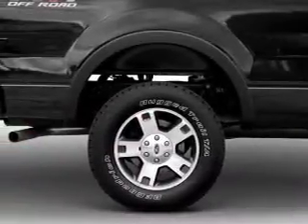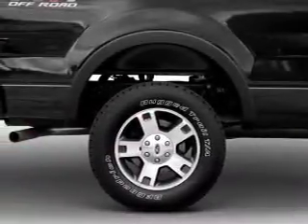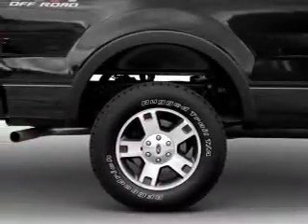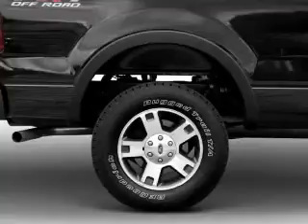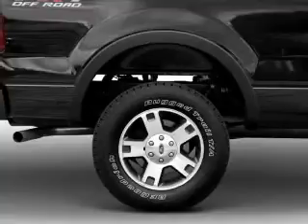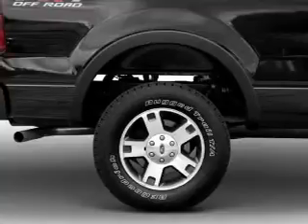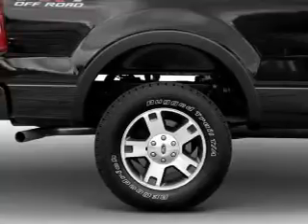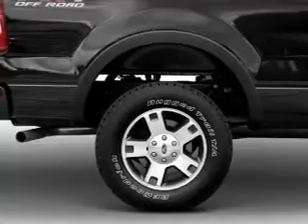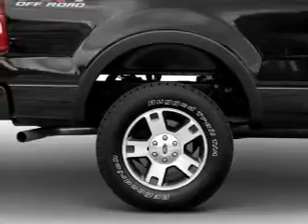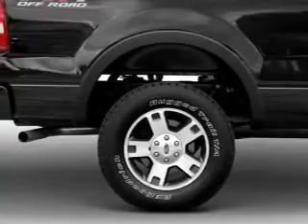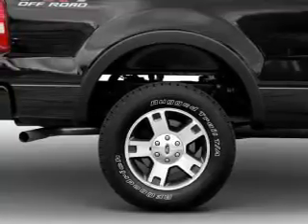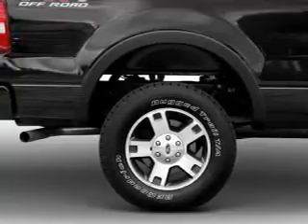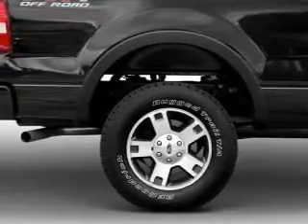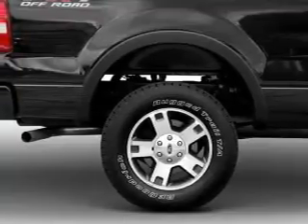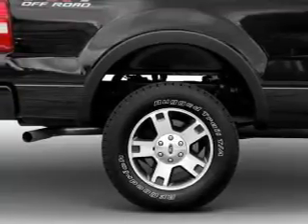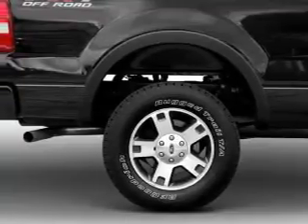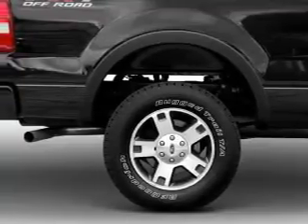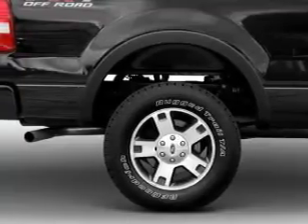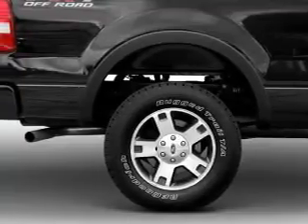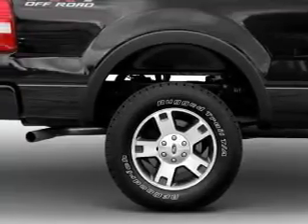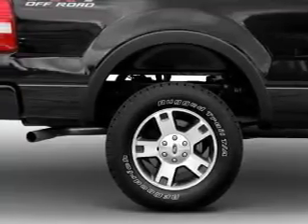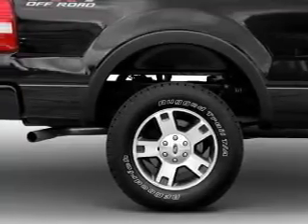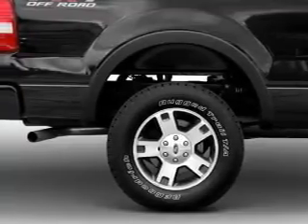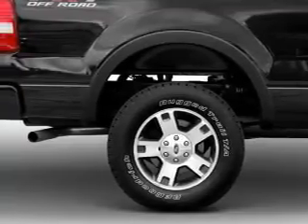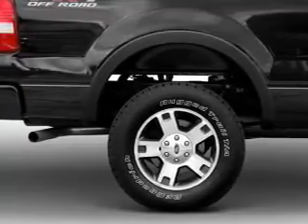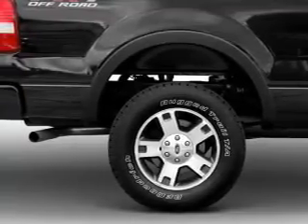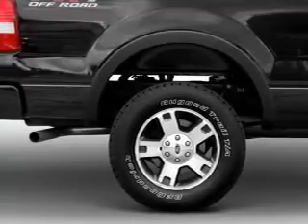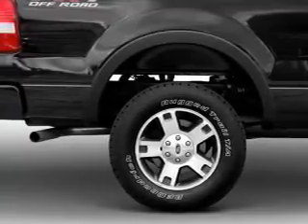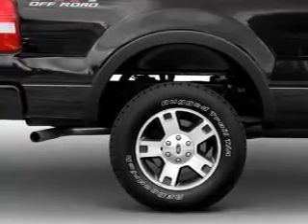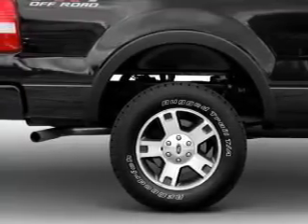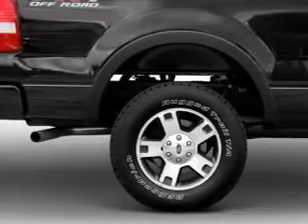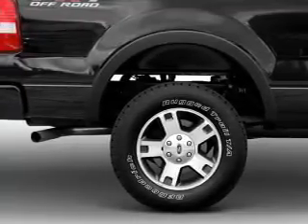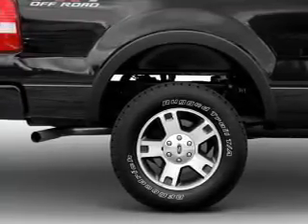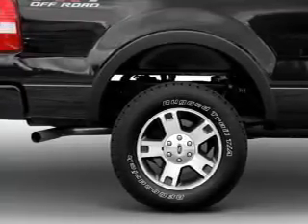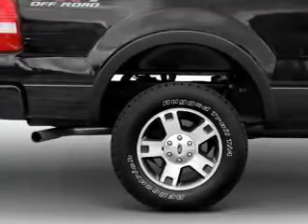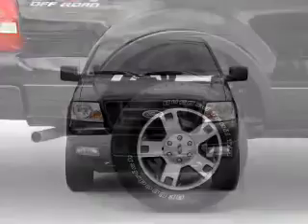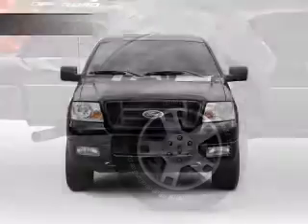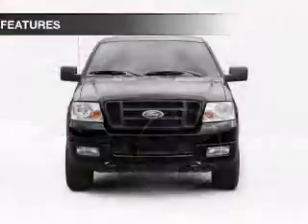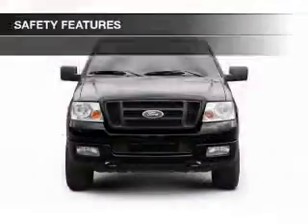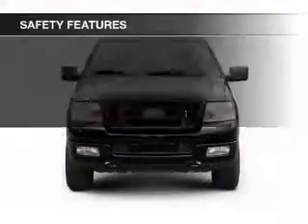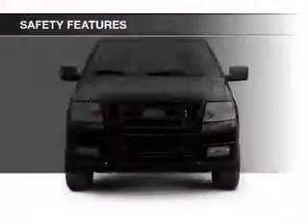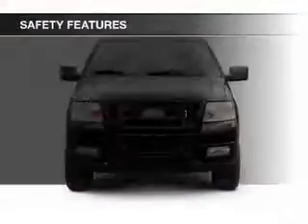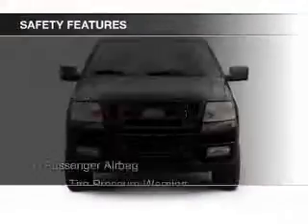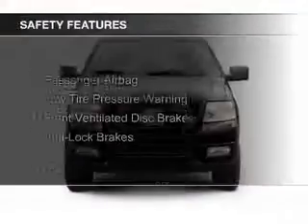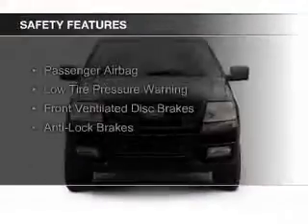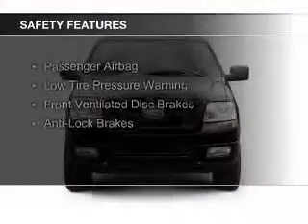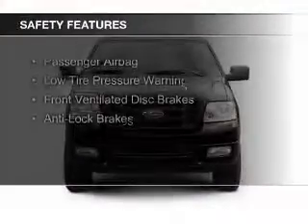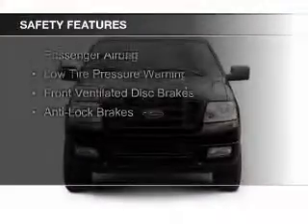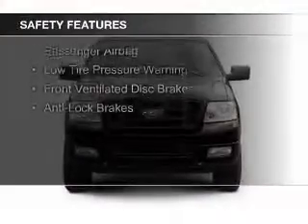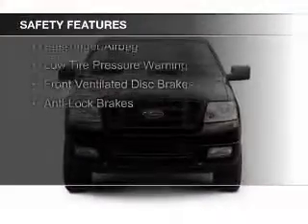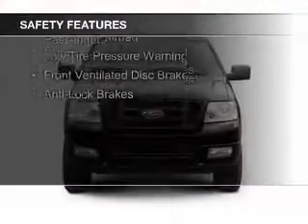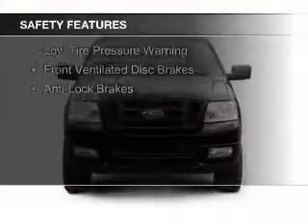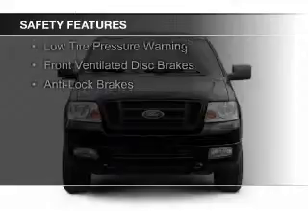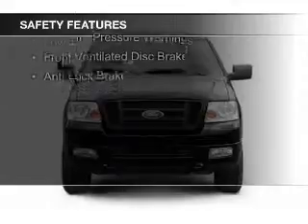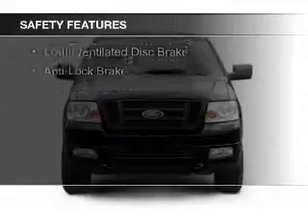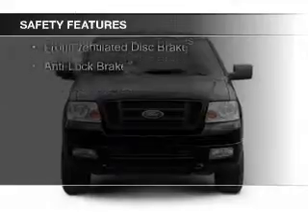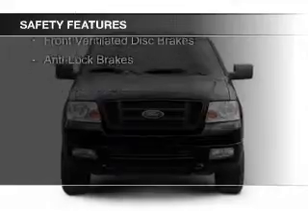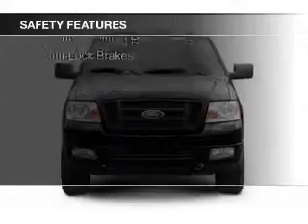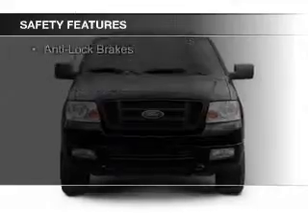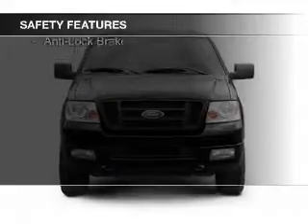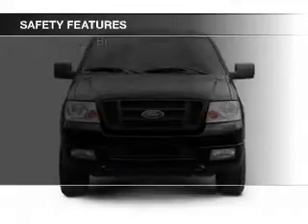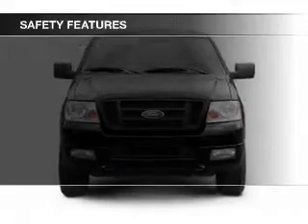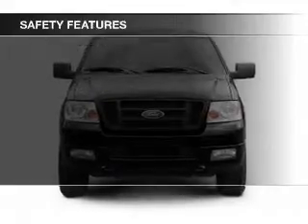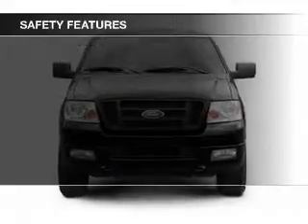Keyless entry, split rear seats, privacy glass, air conditioning. Safety was made a priority with these features.